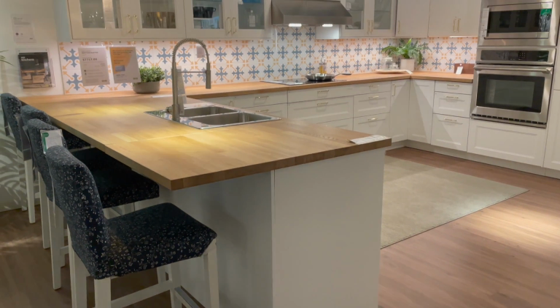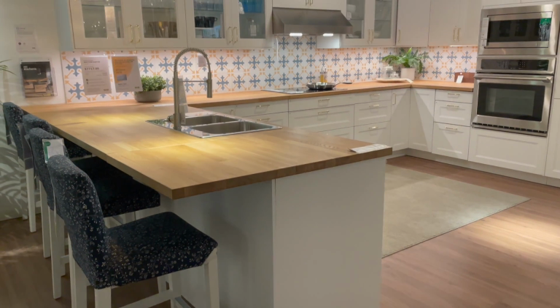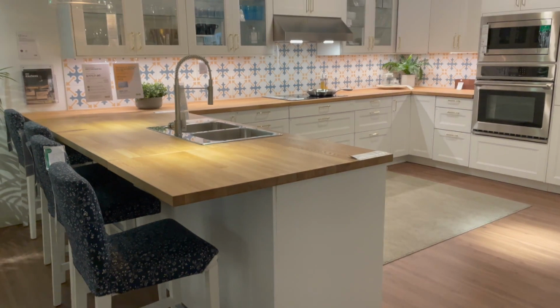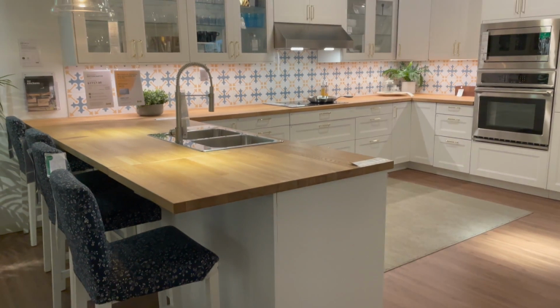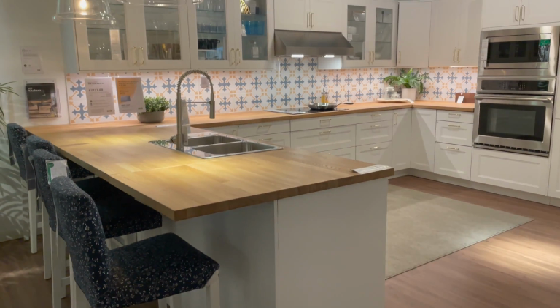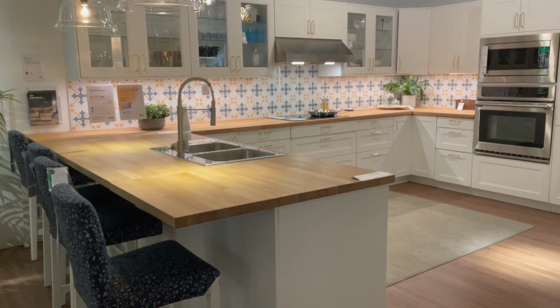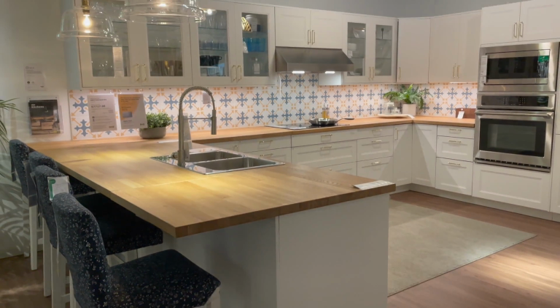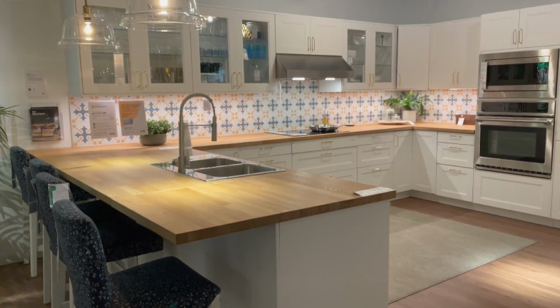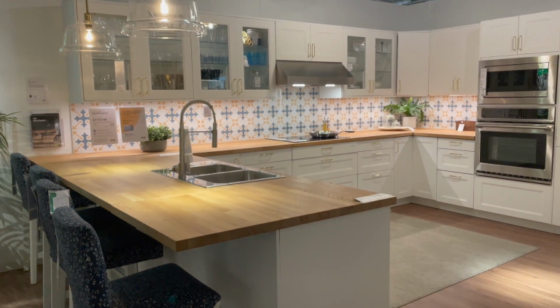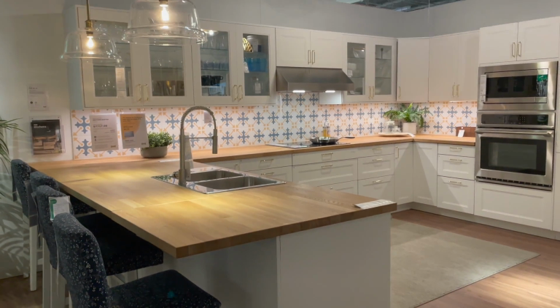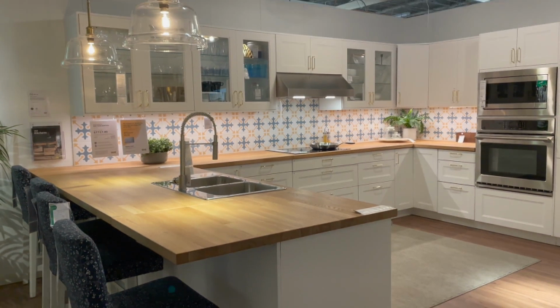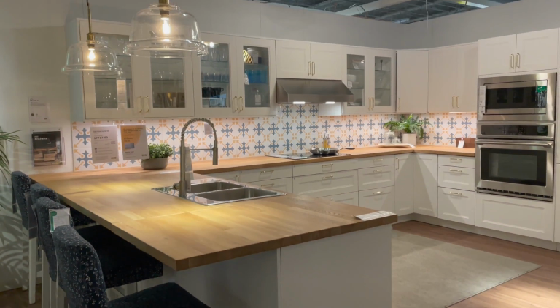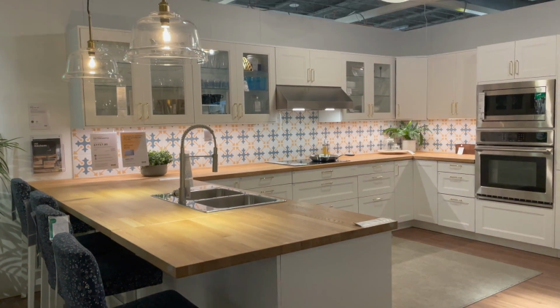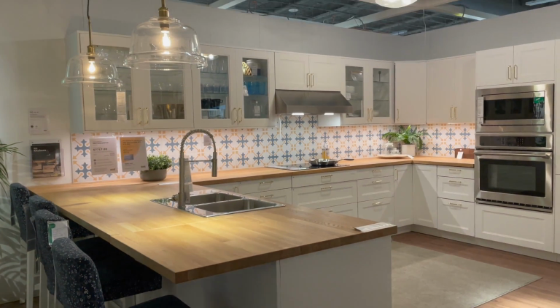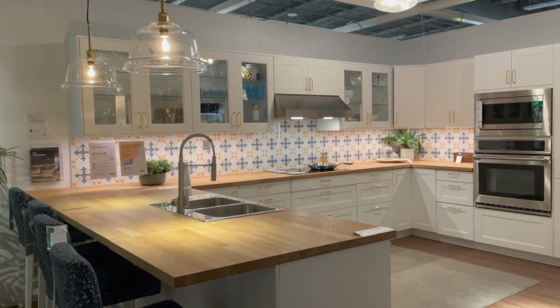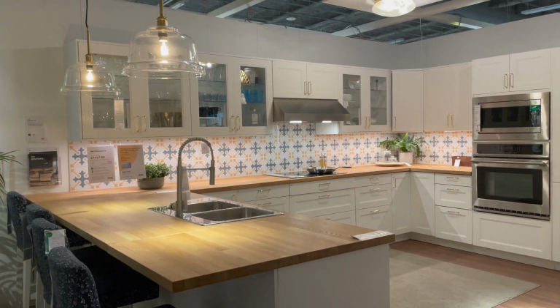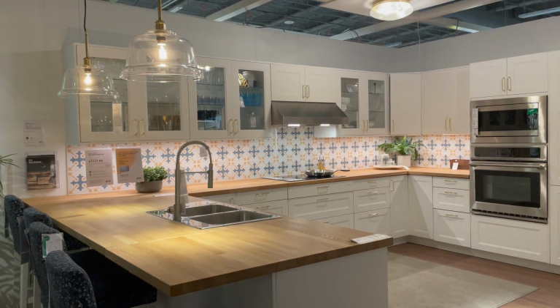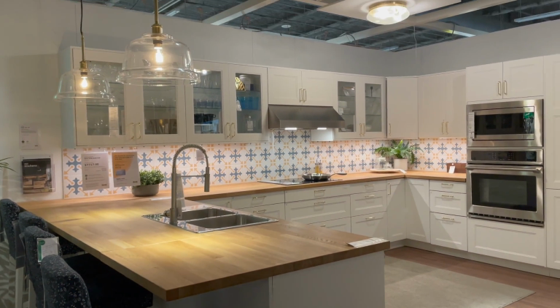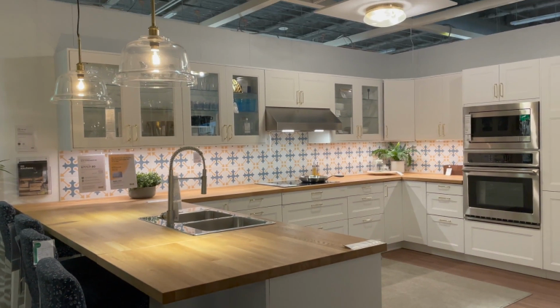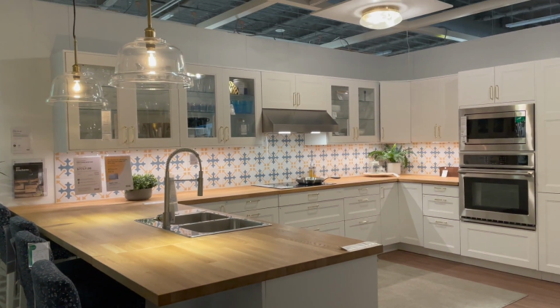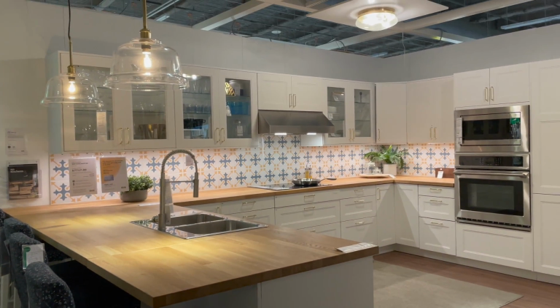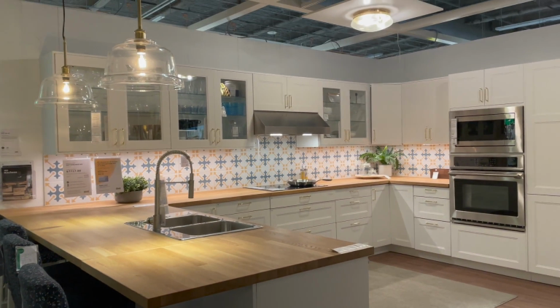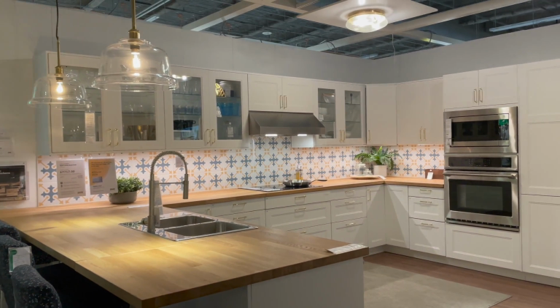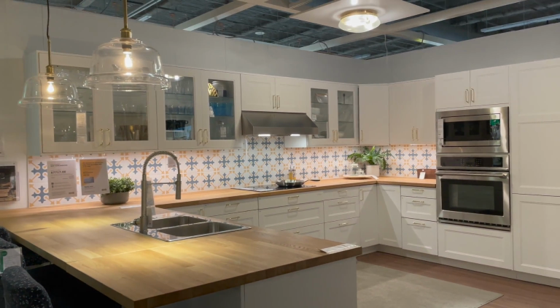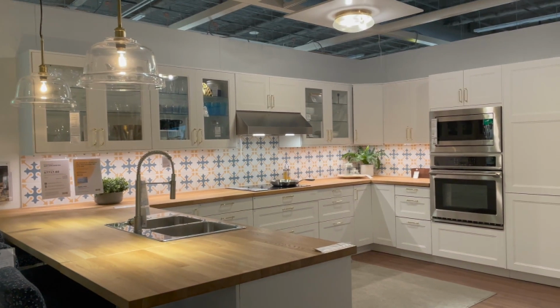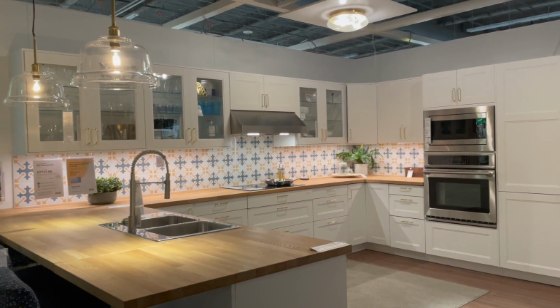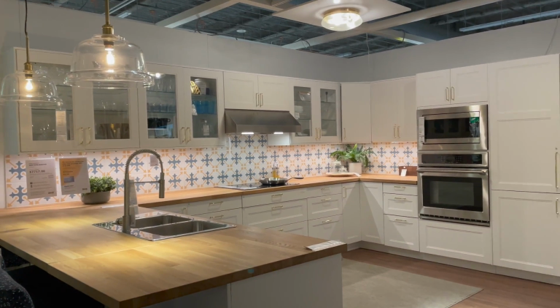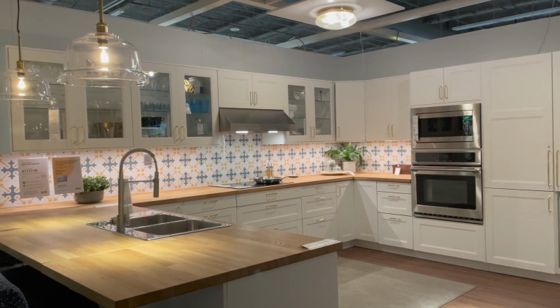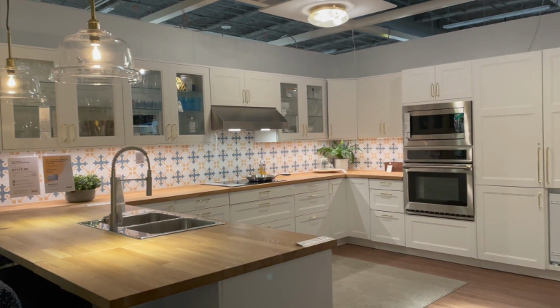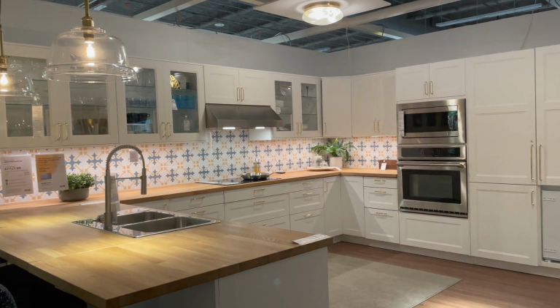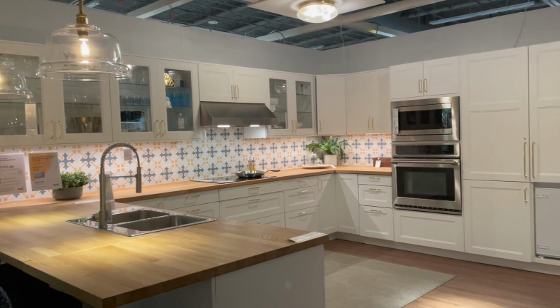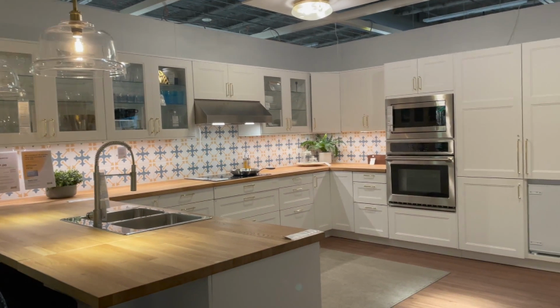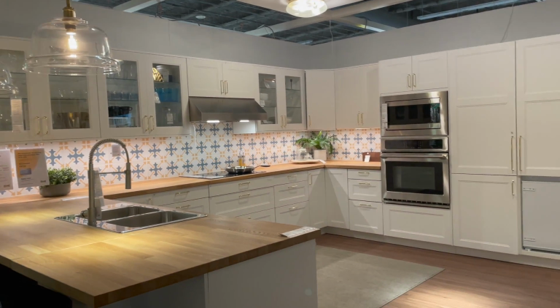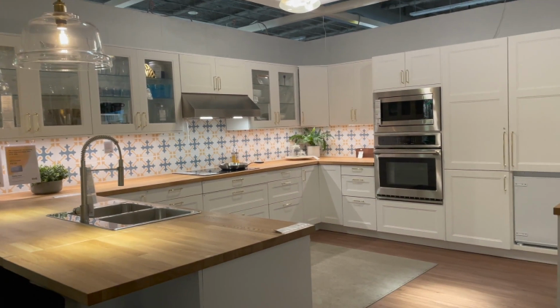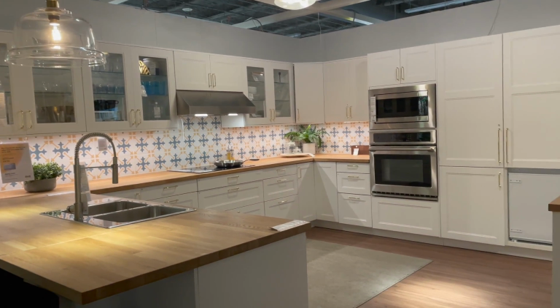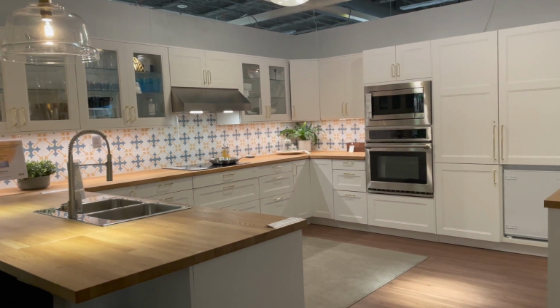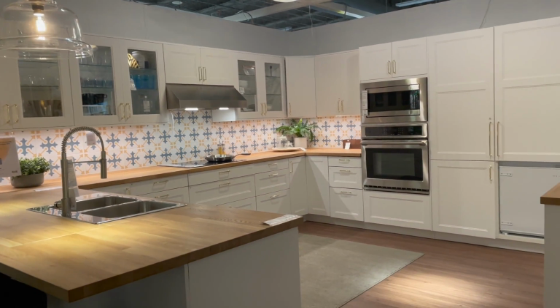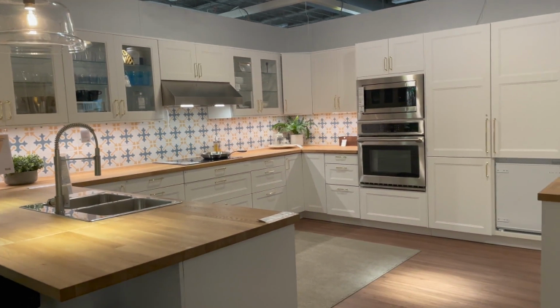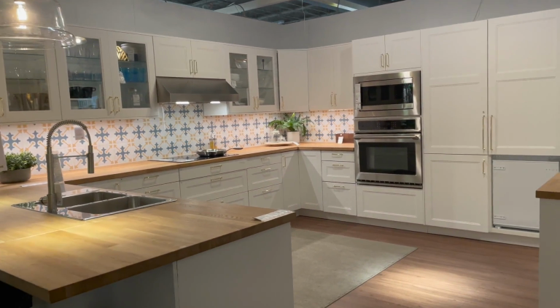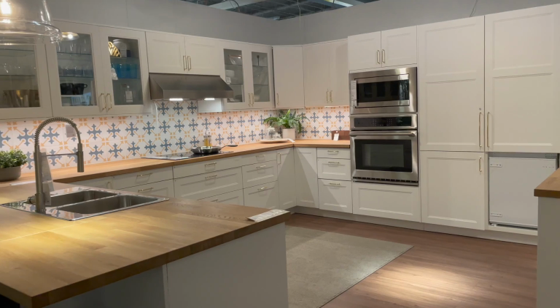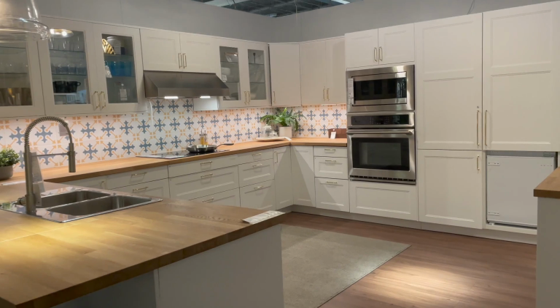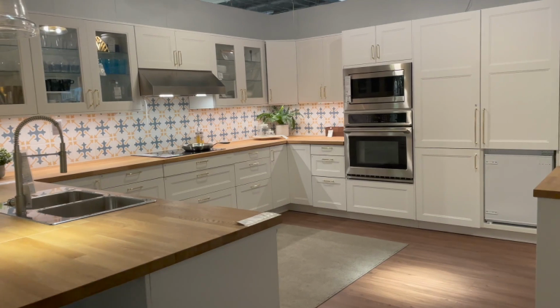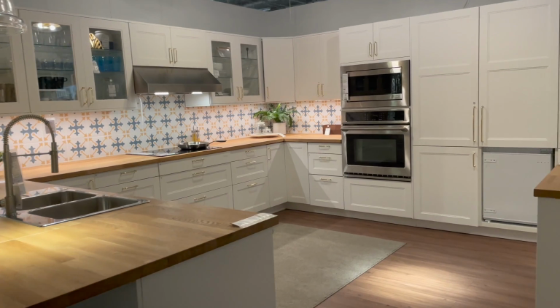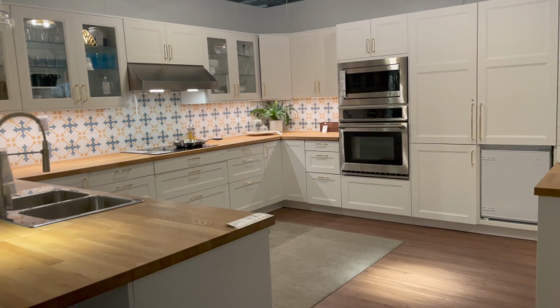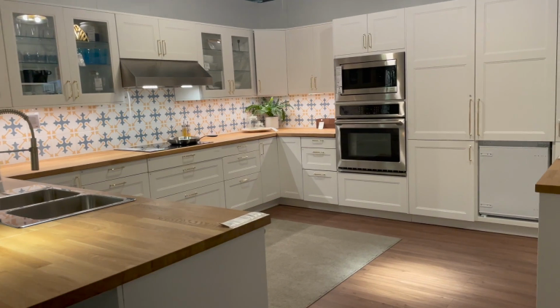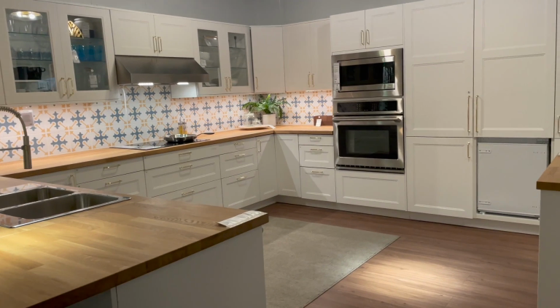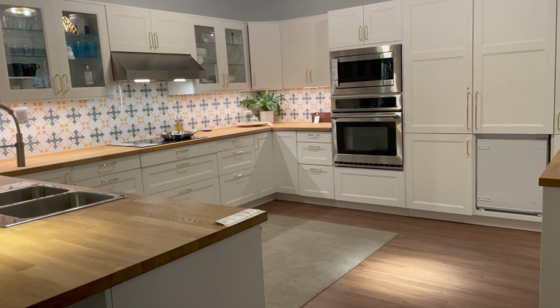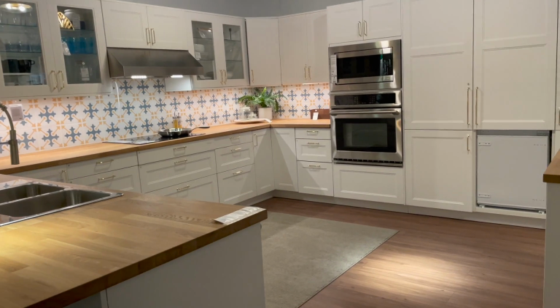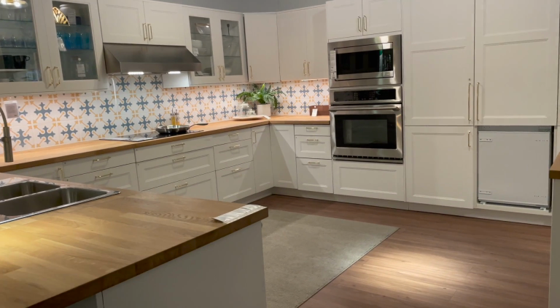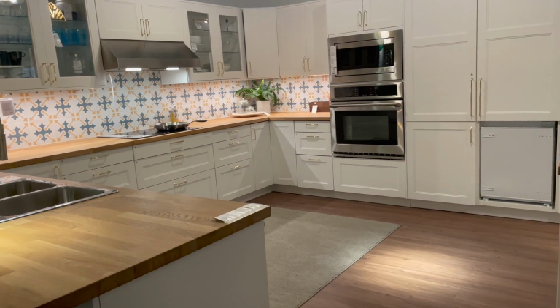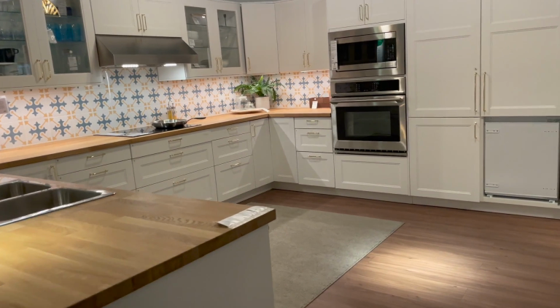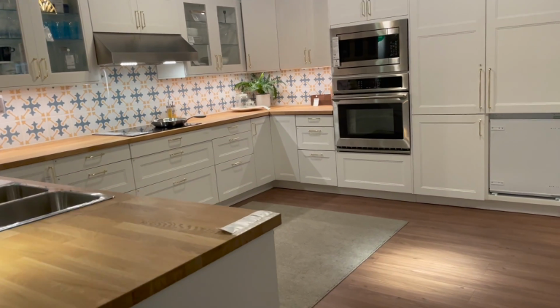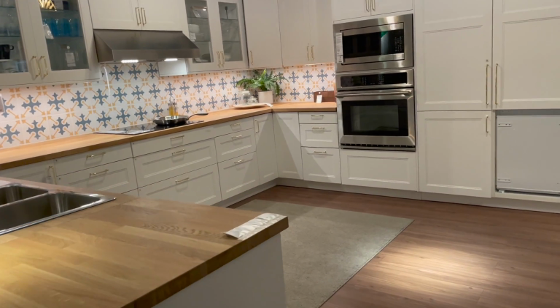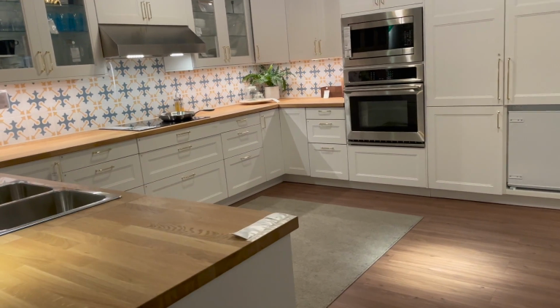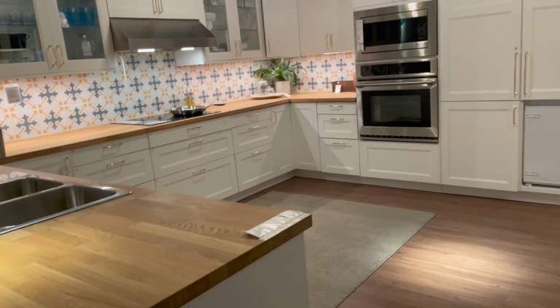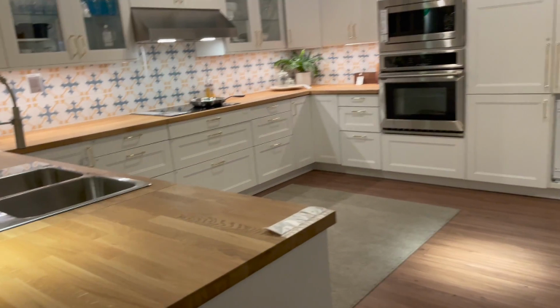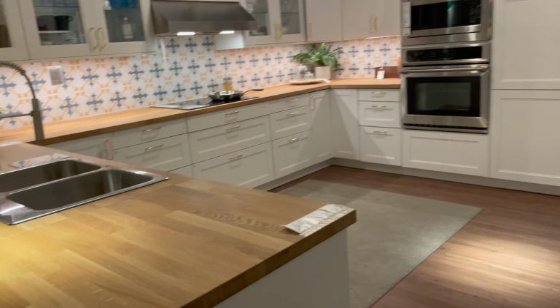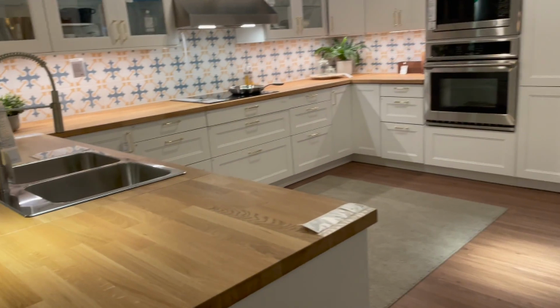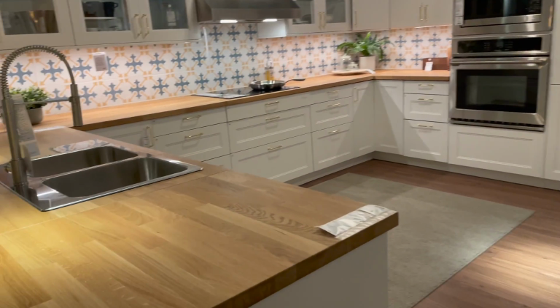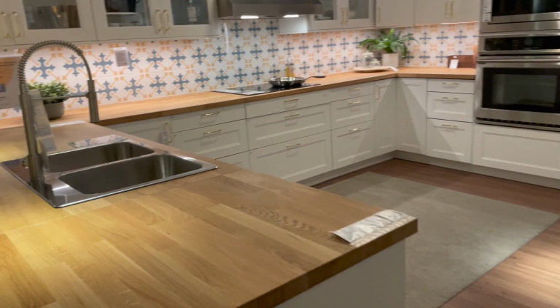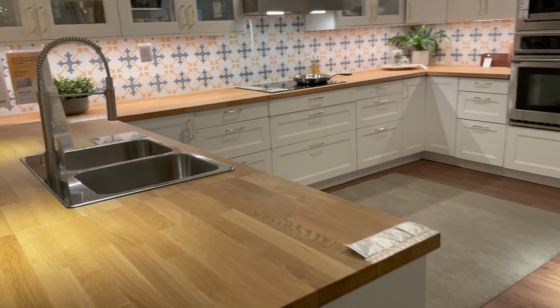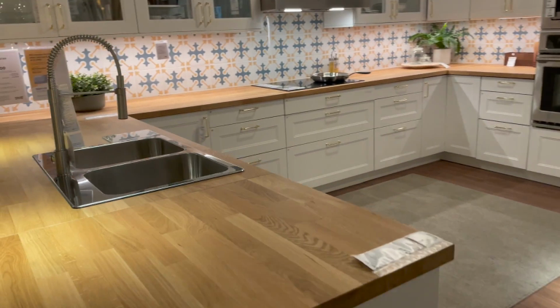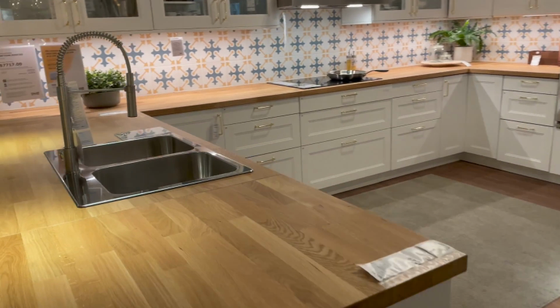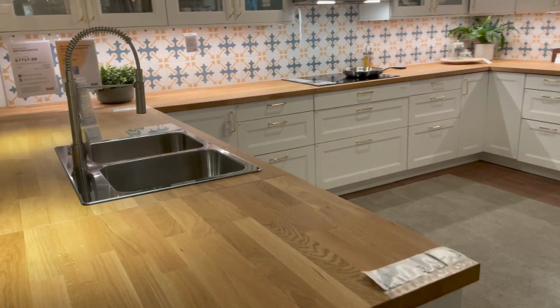And this kitchen kind of had the same look with those plain white cabinets but then those gold handles, and I just thought it was really beautiful.